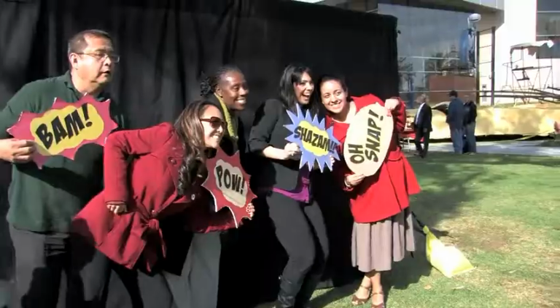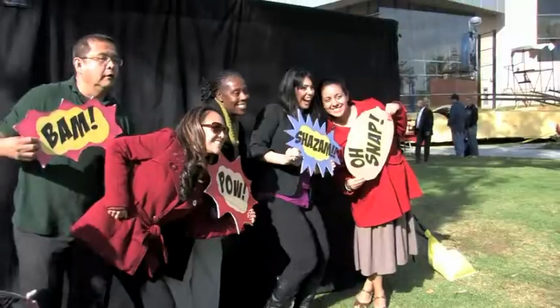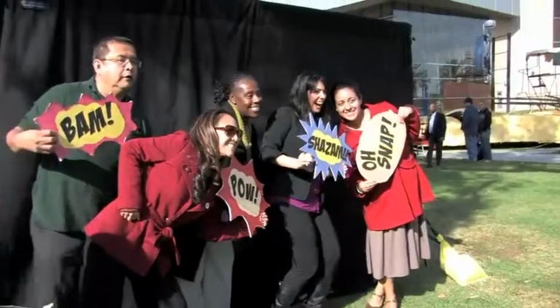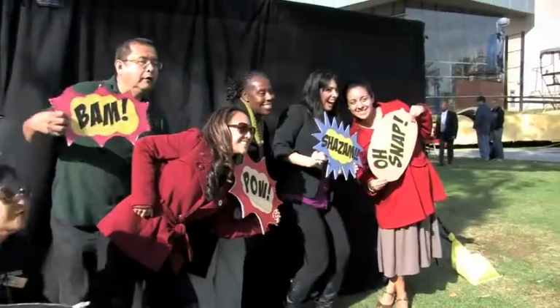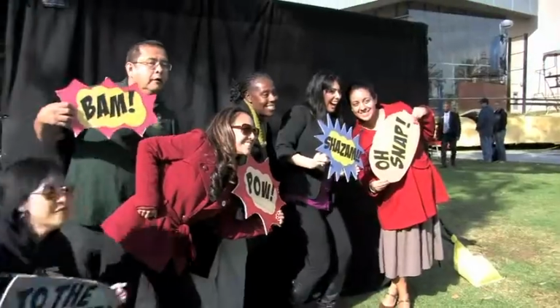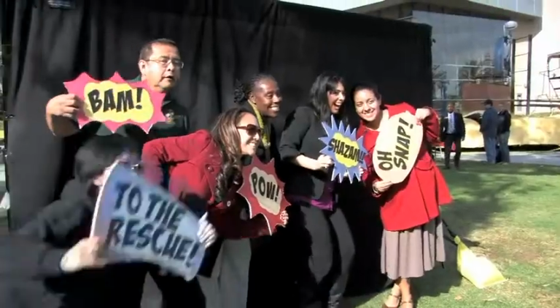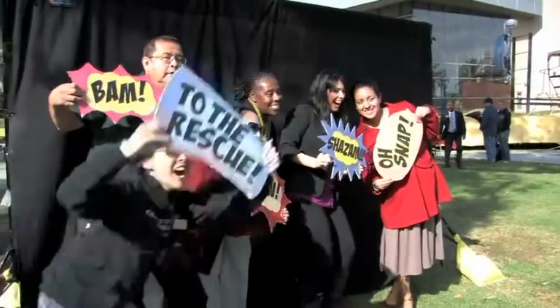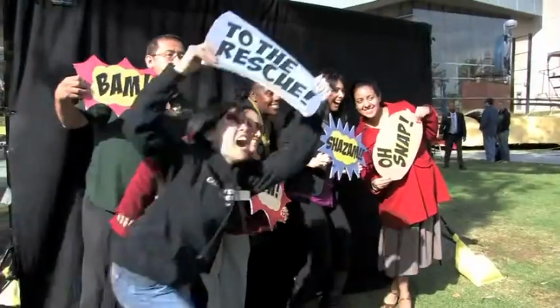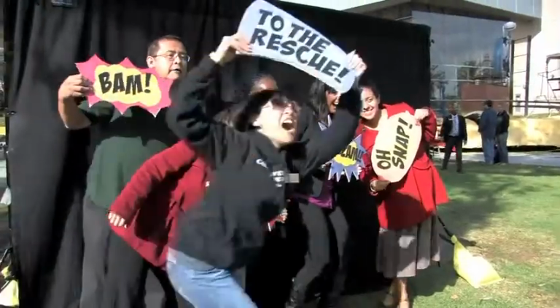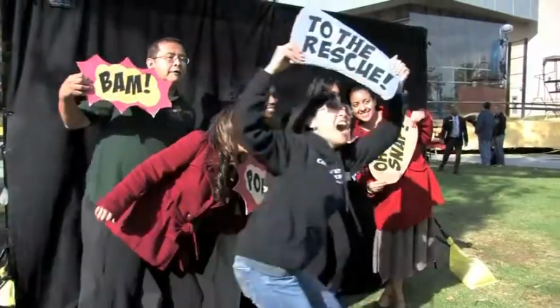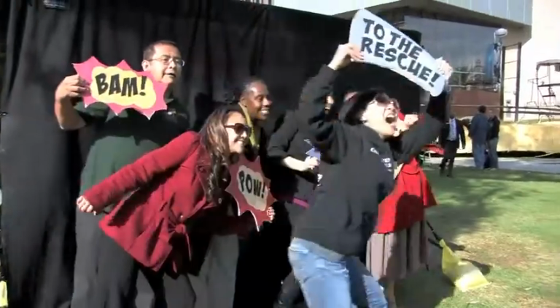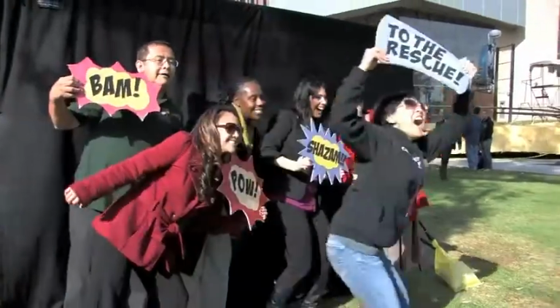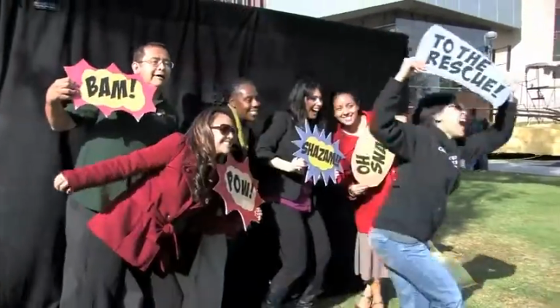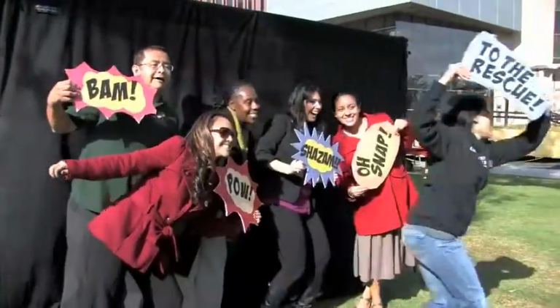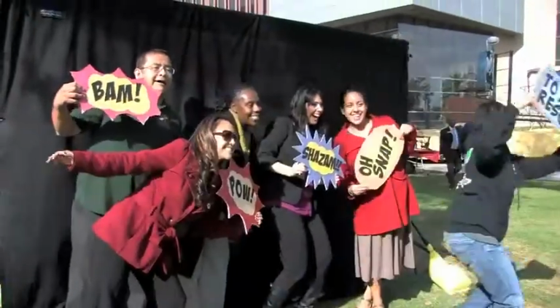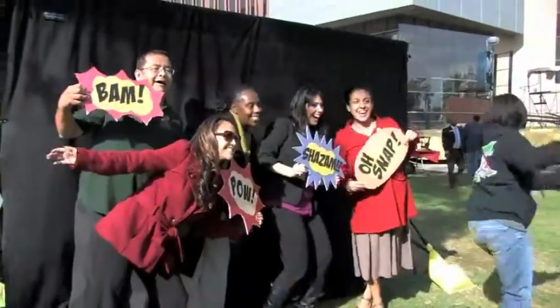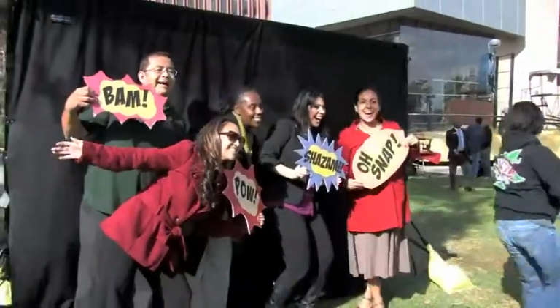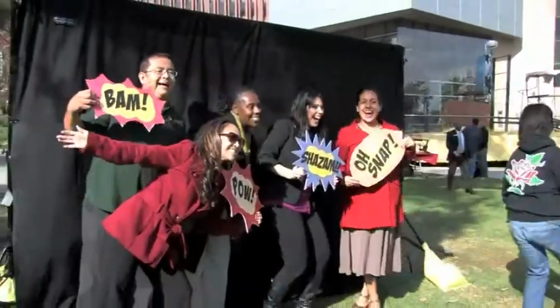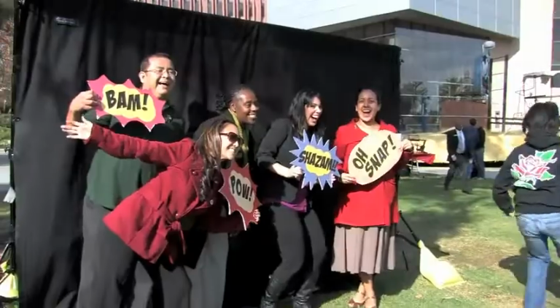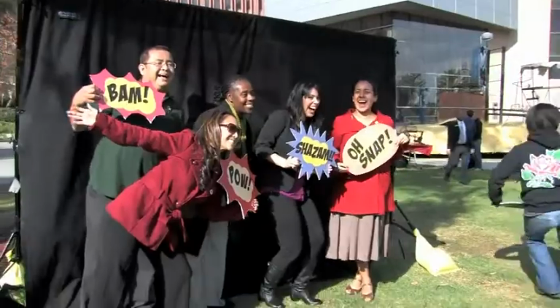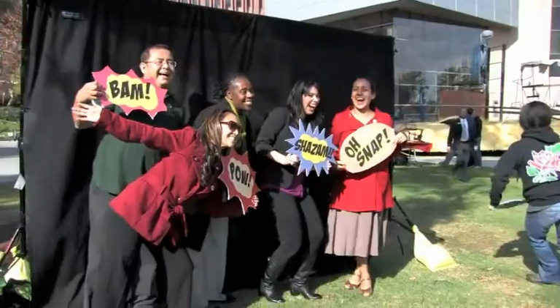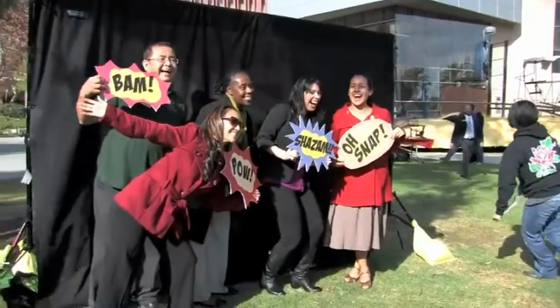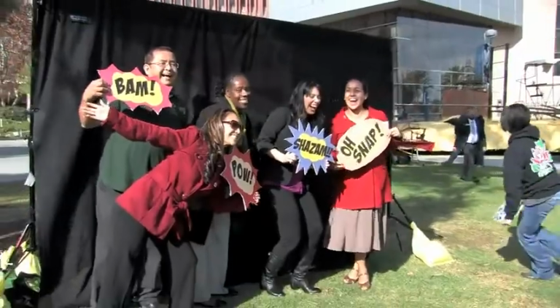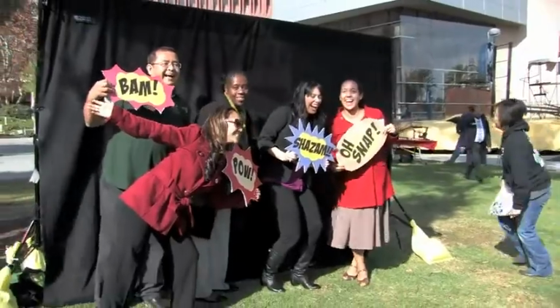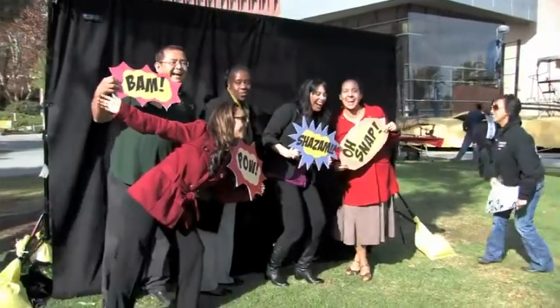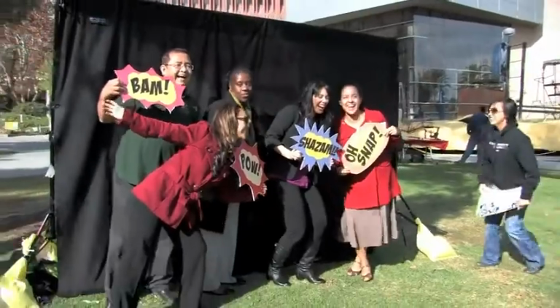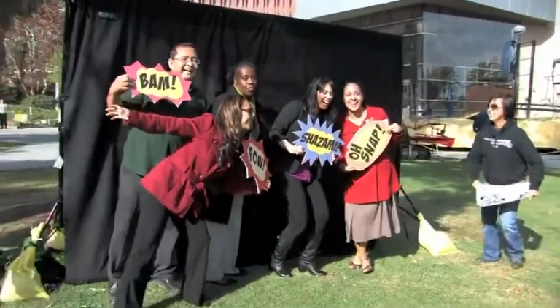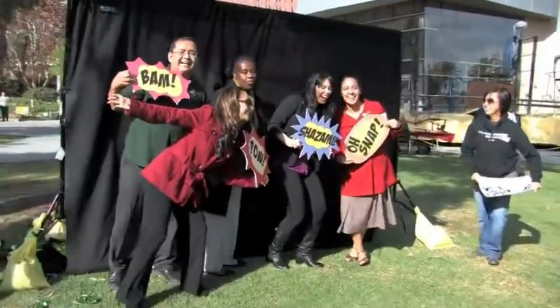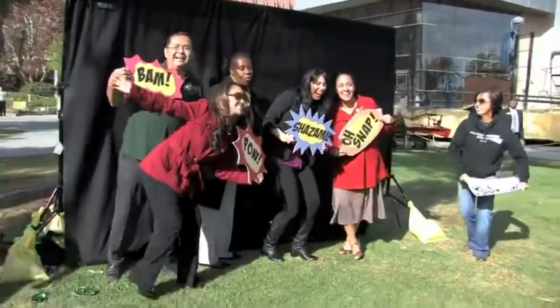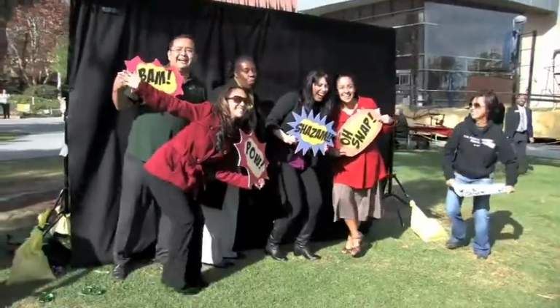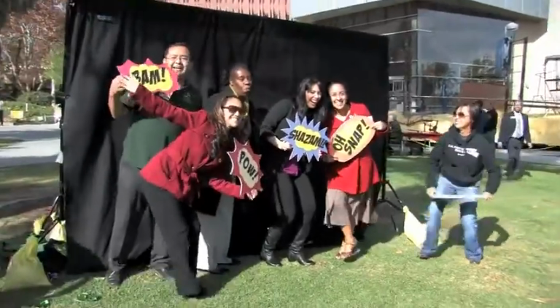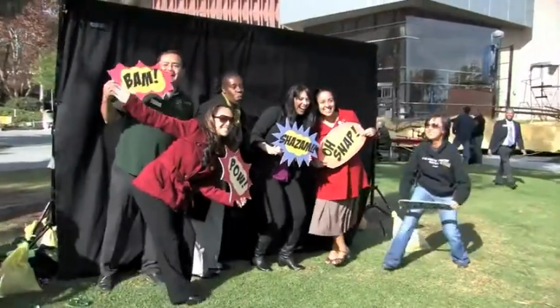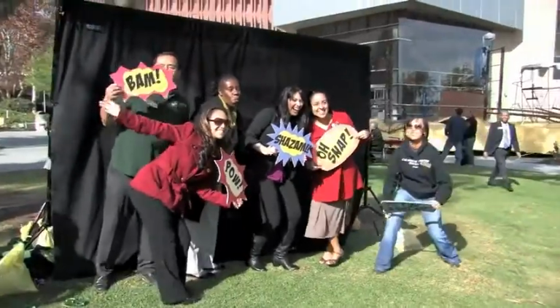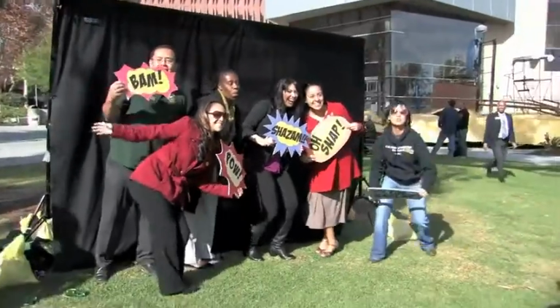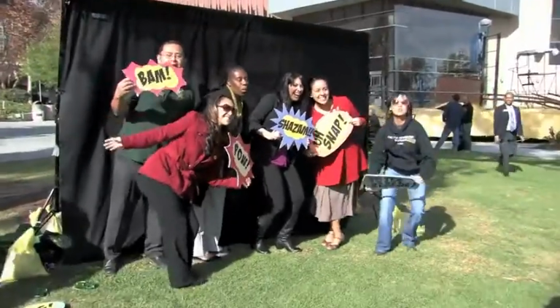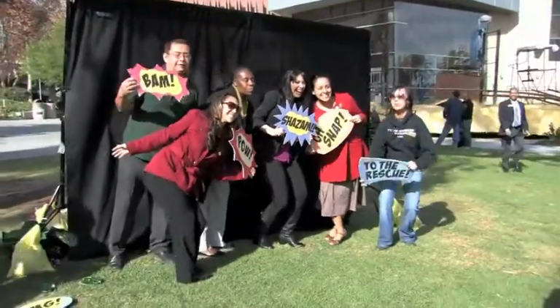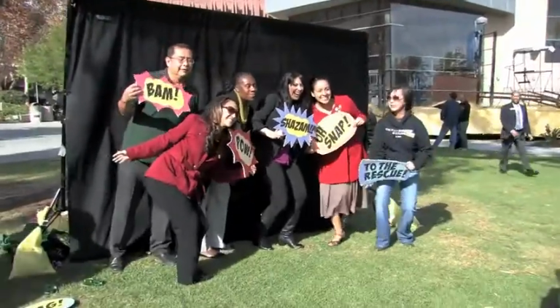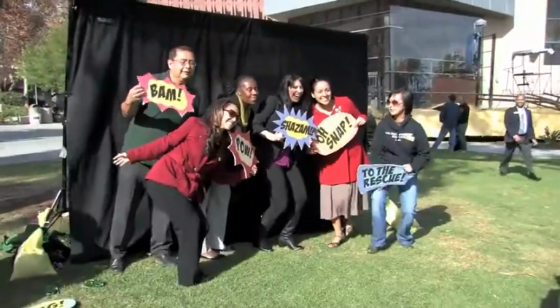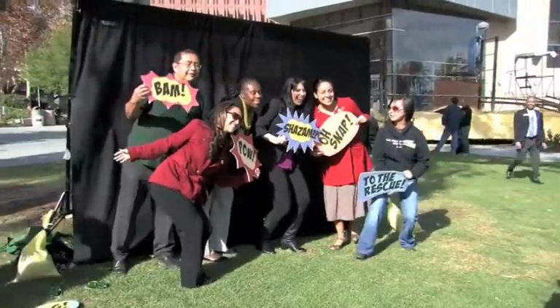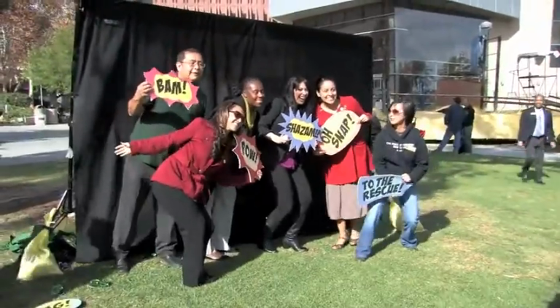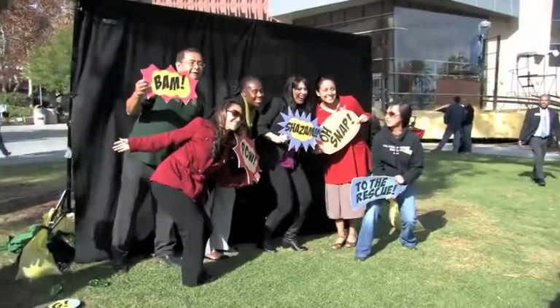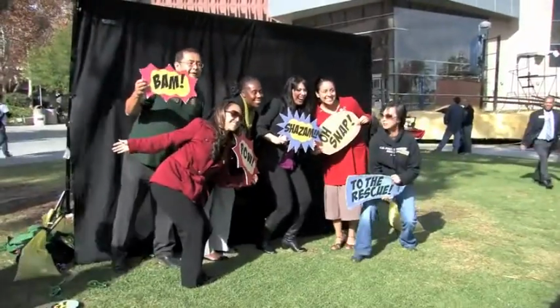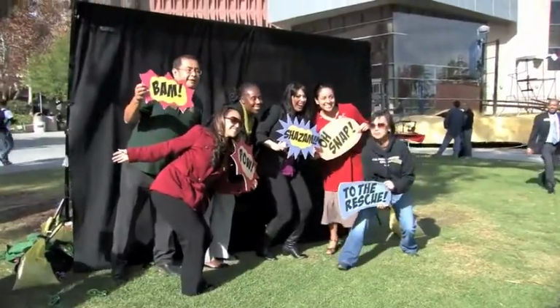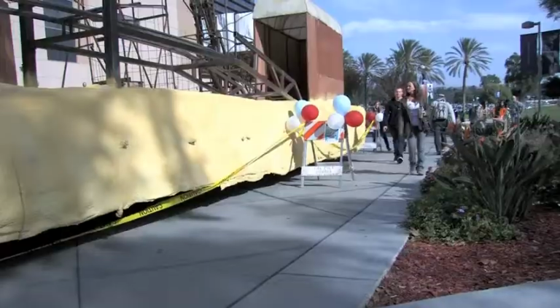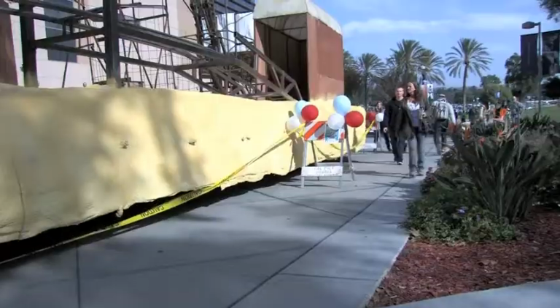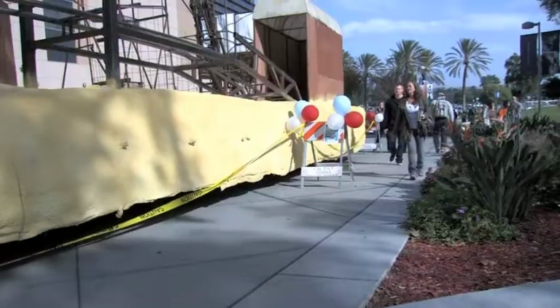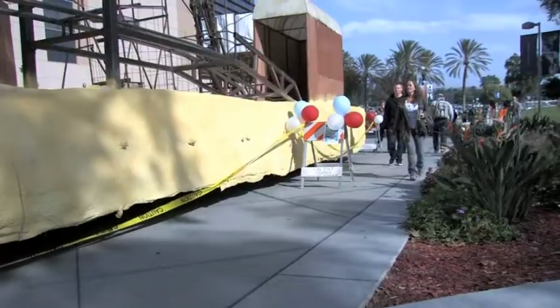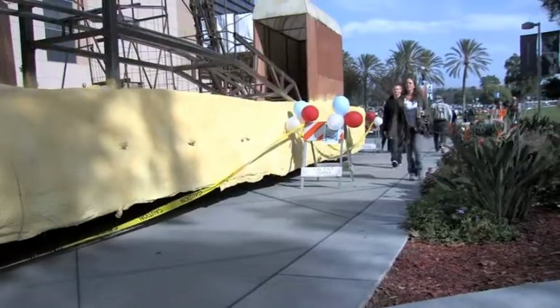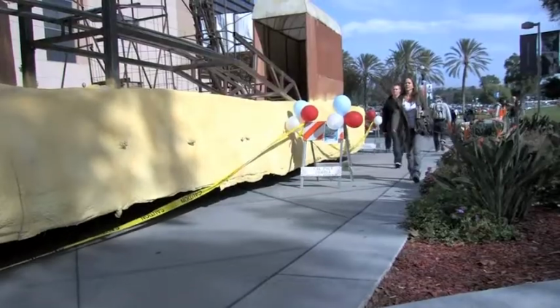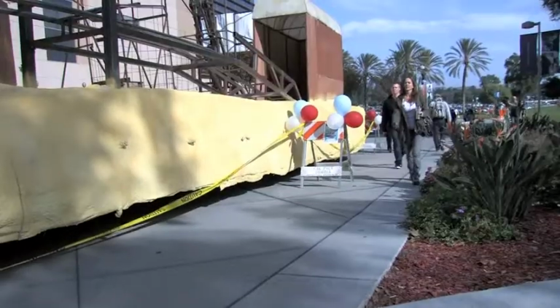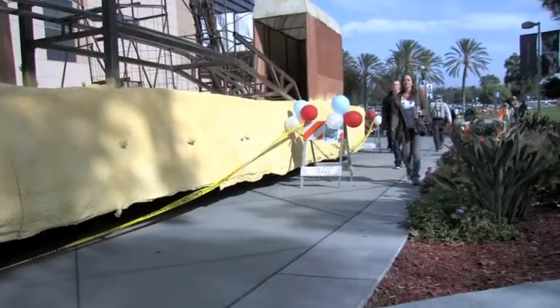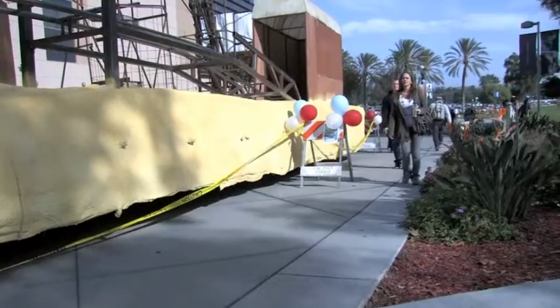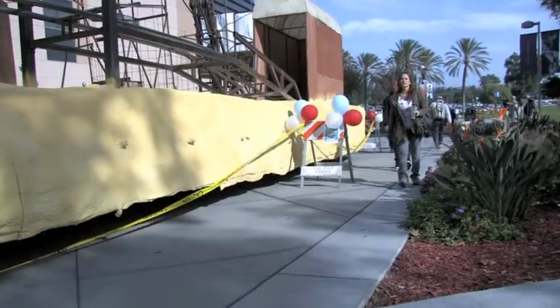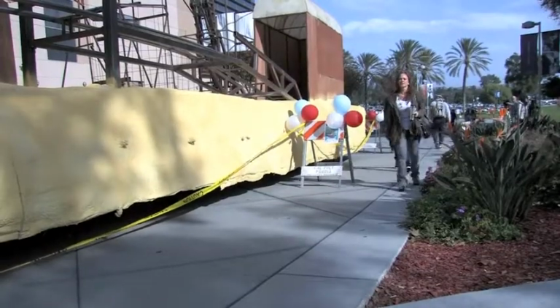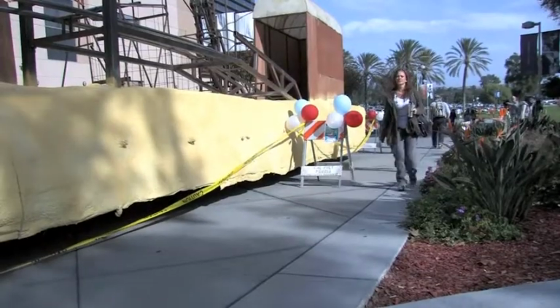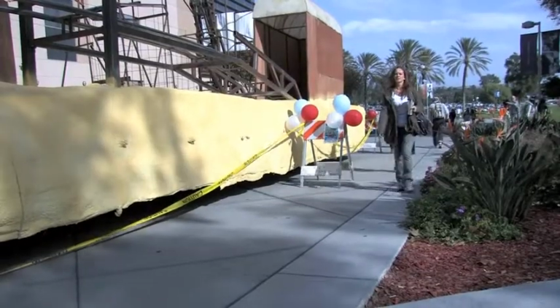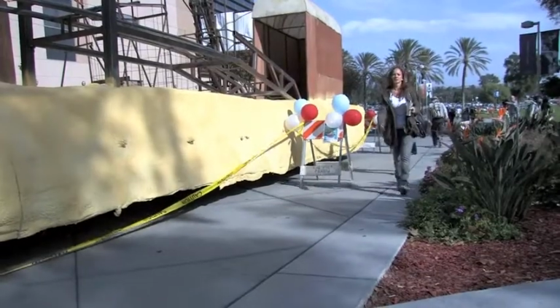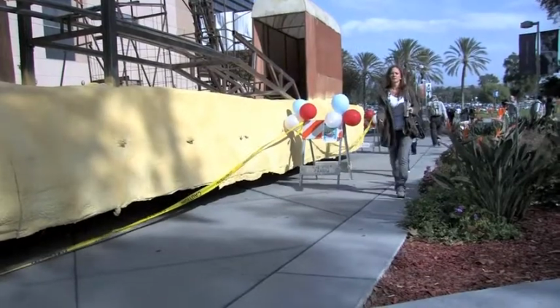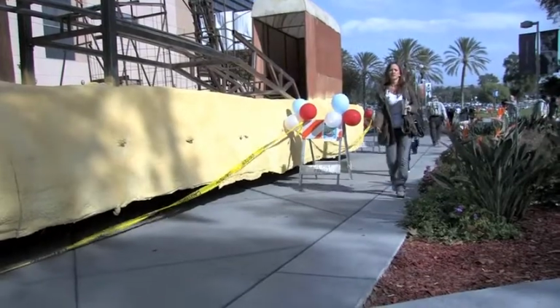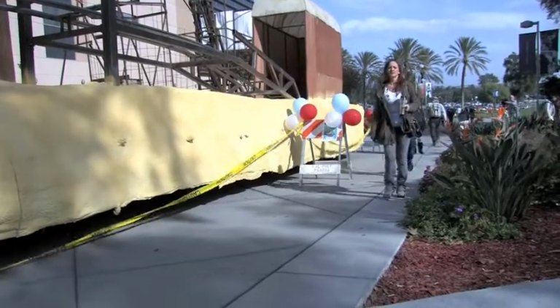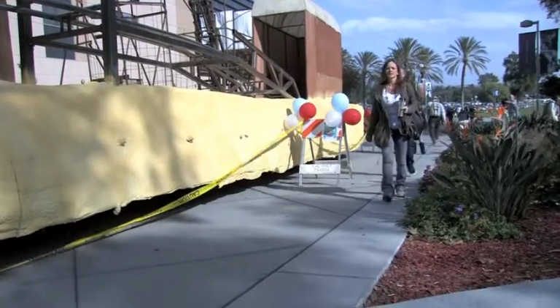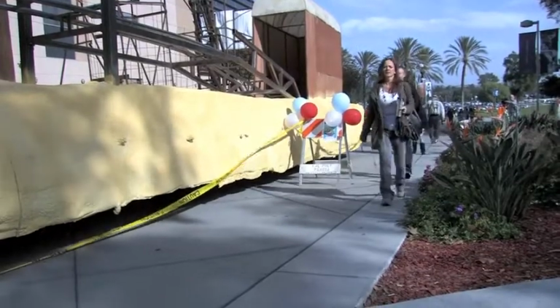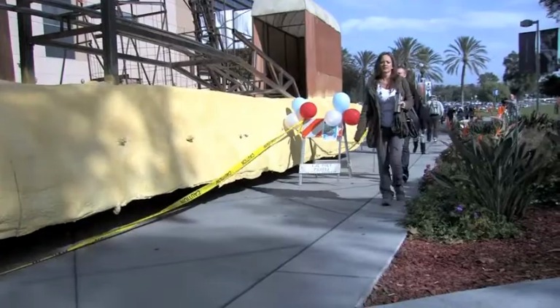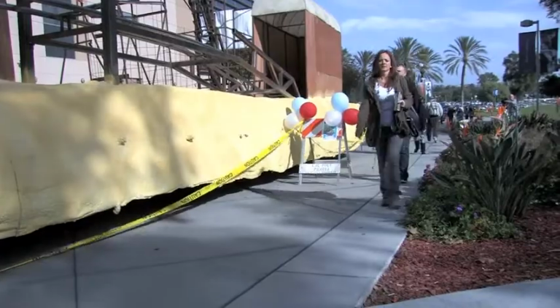Look out for 'To the Rescue' at the start of the new year in the 2012 Rose Parade. This is Carina Lopez for Cal Poly Pomona.